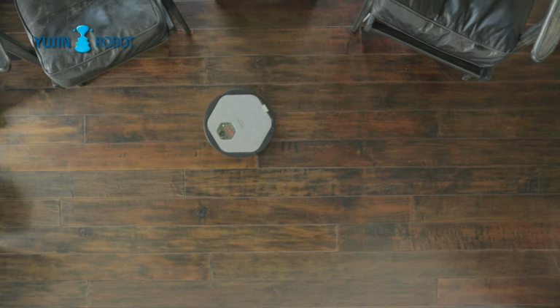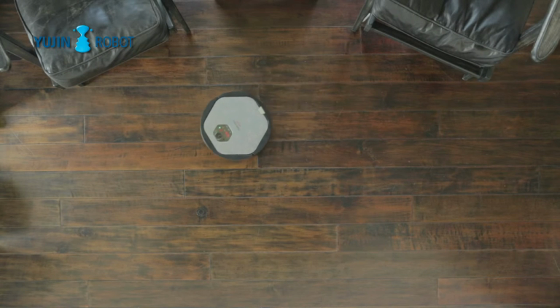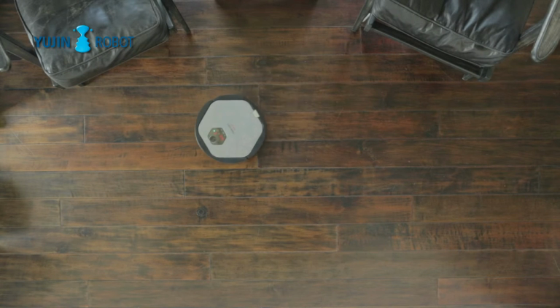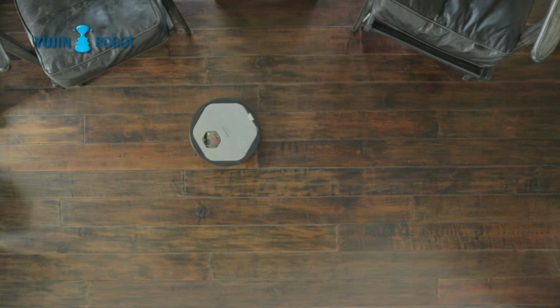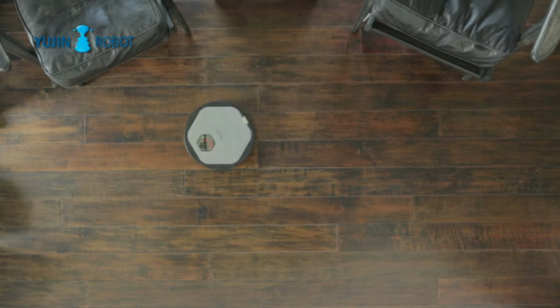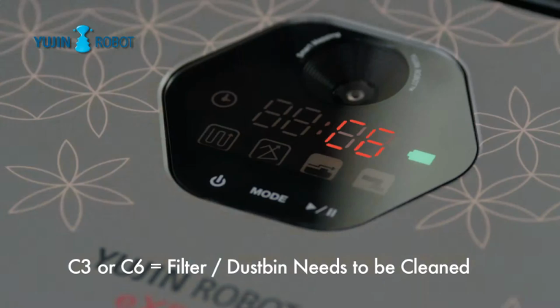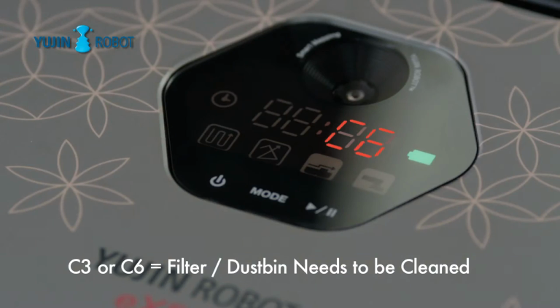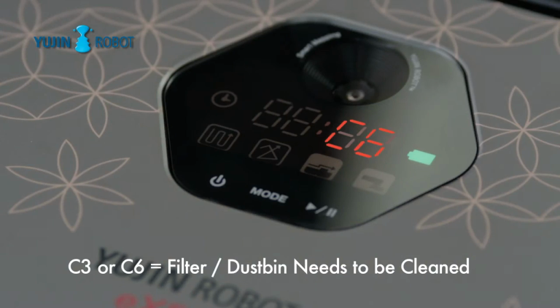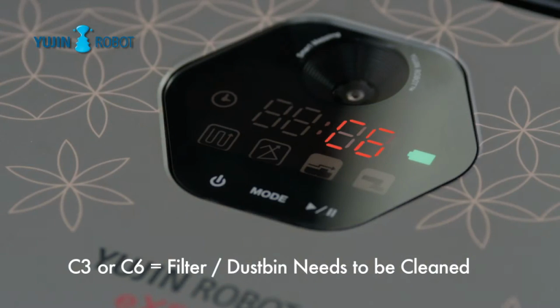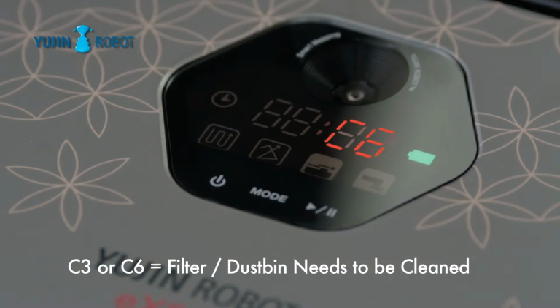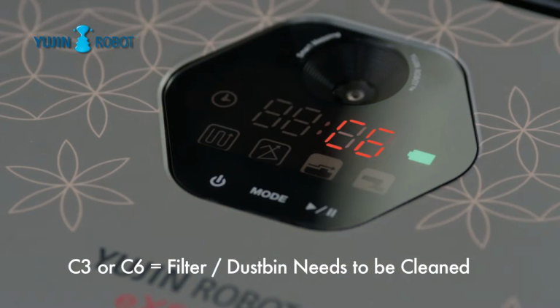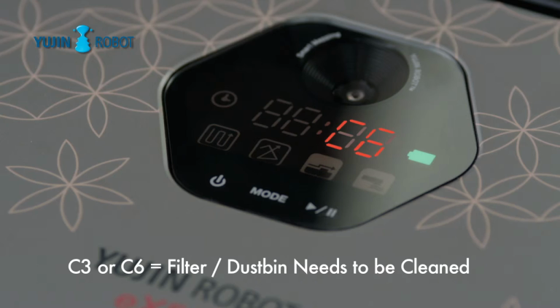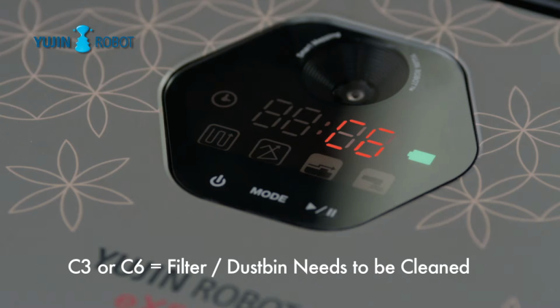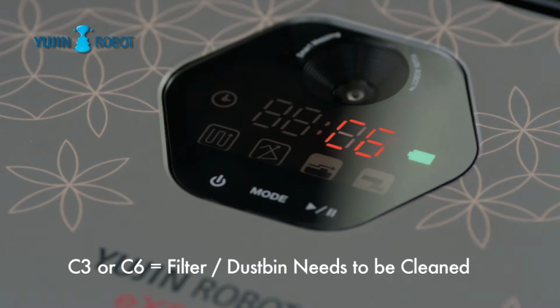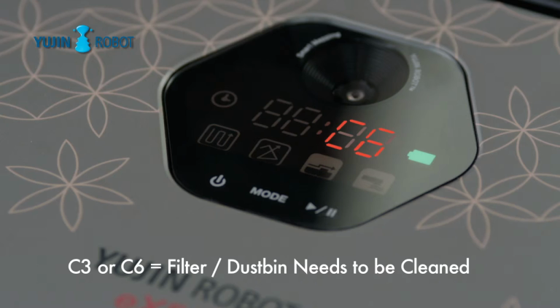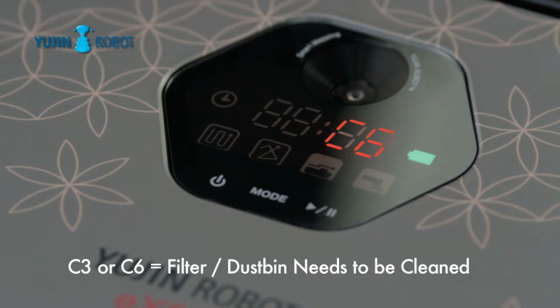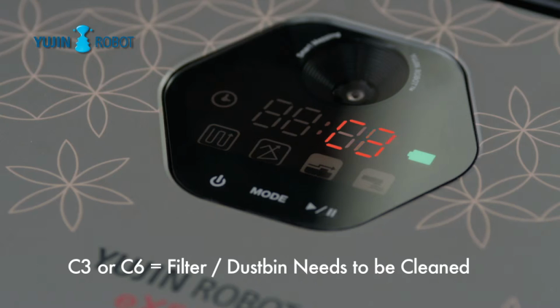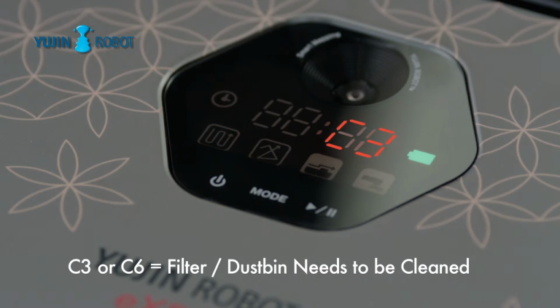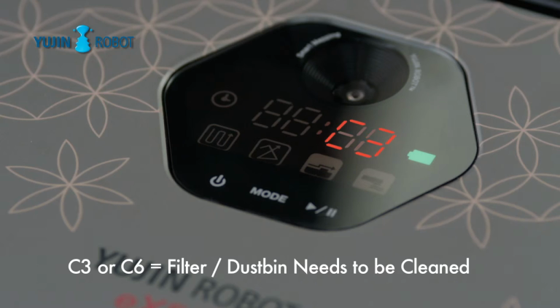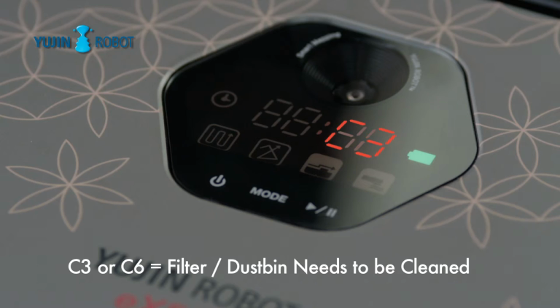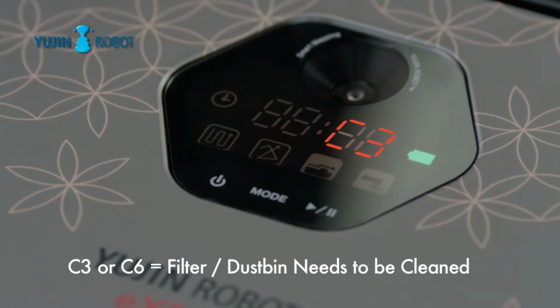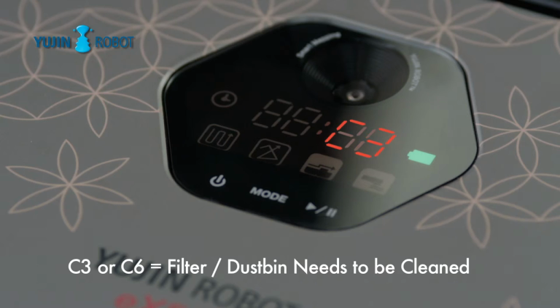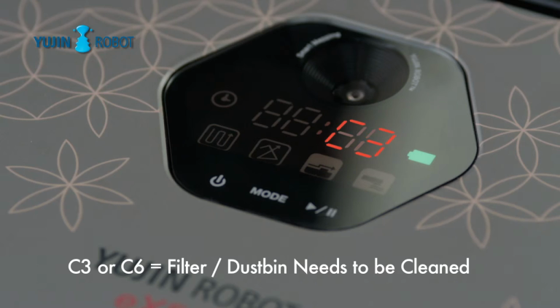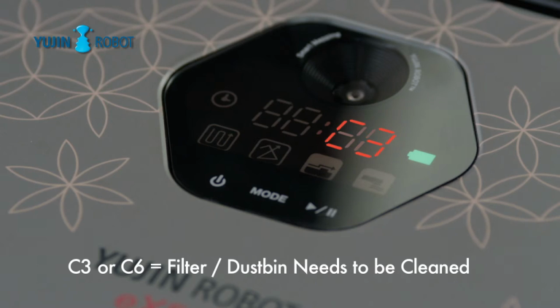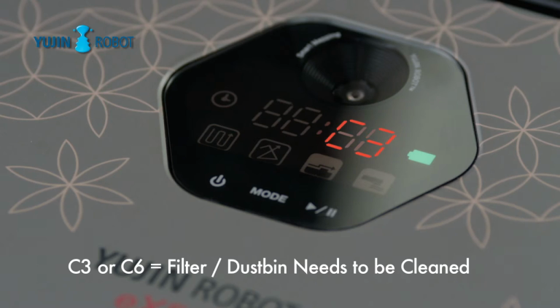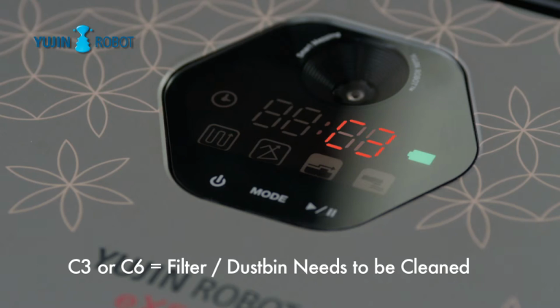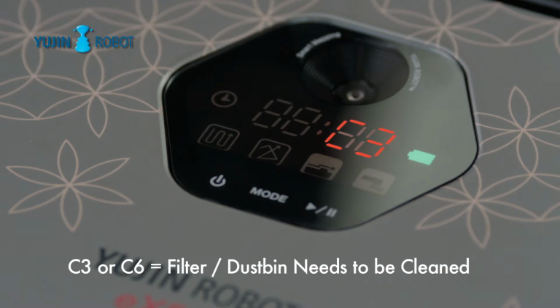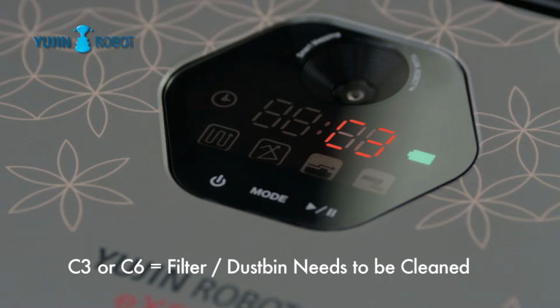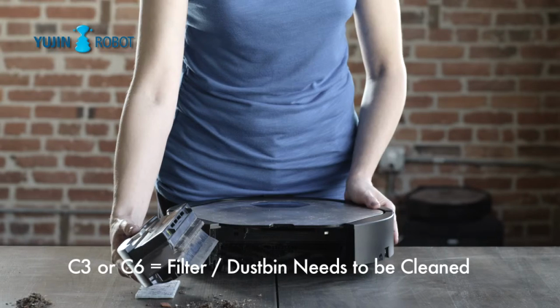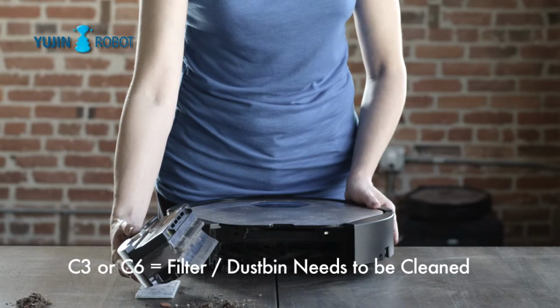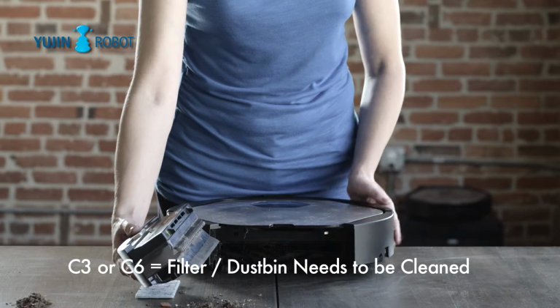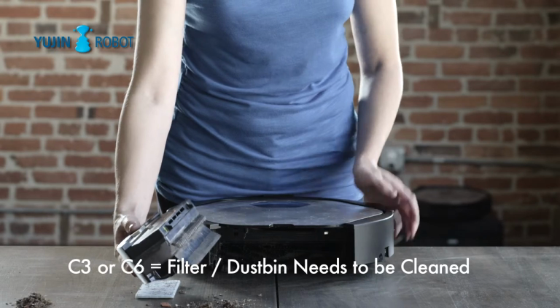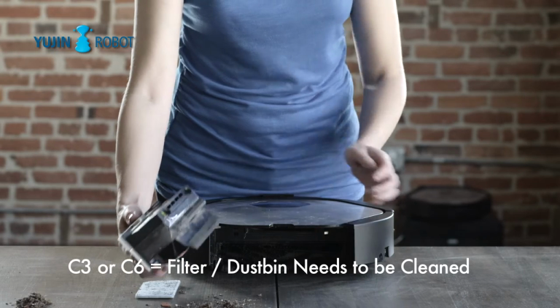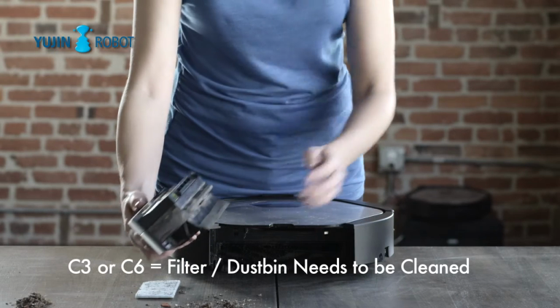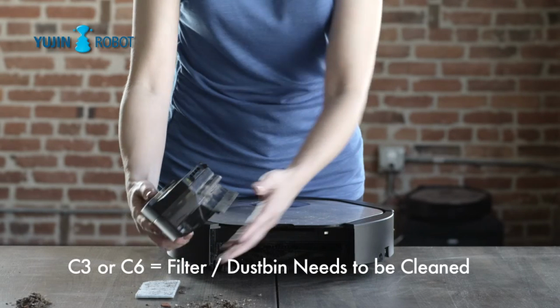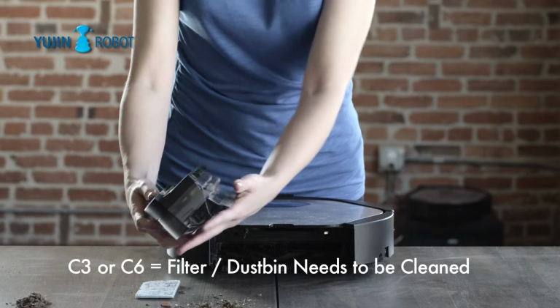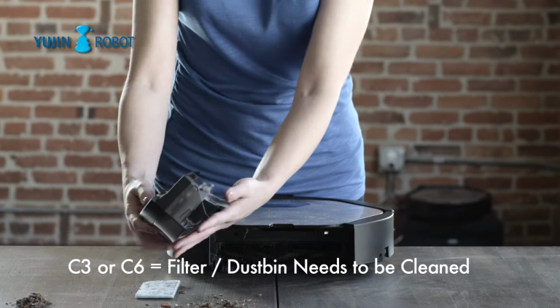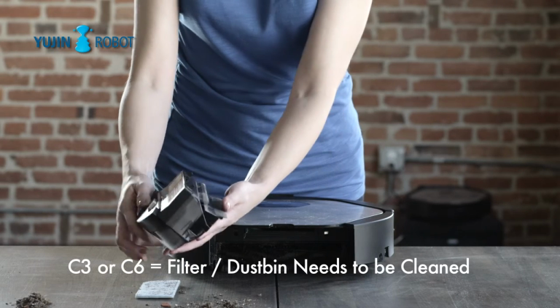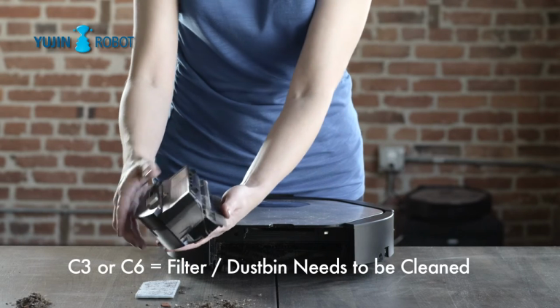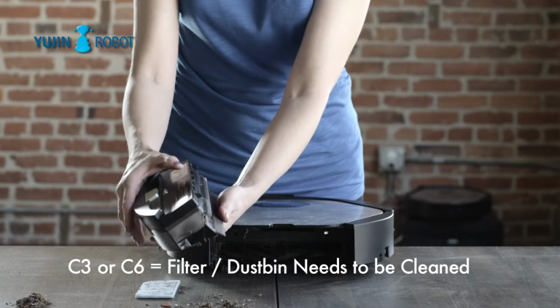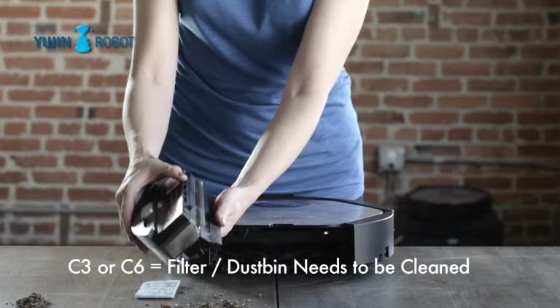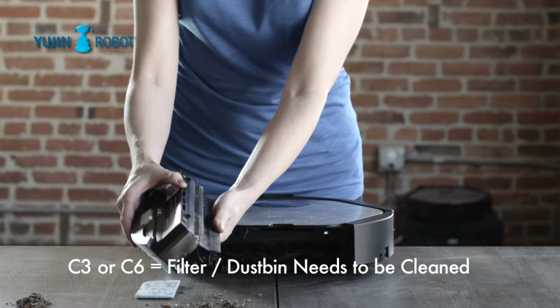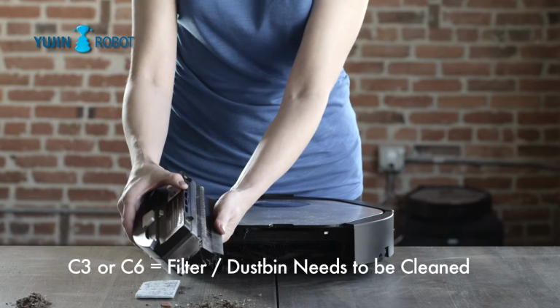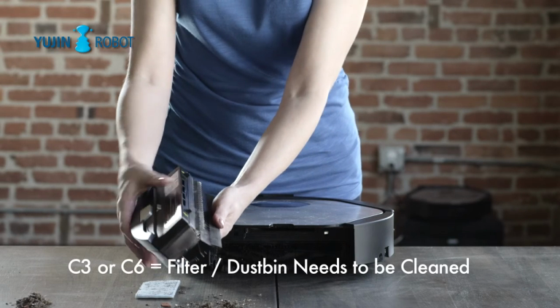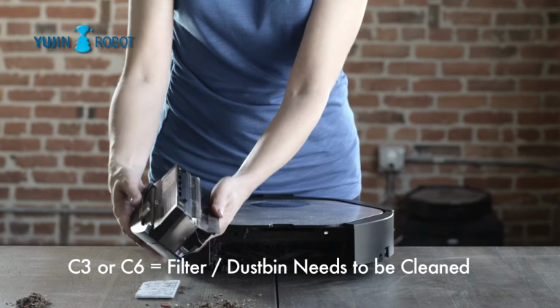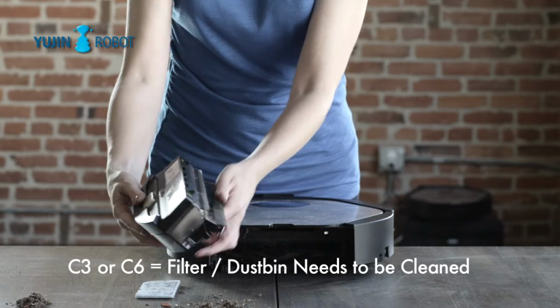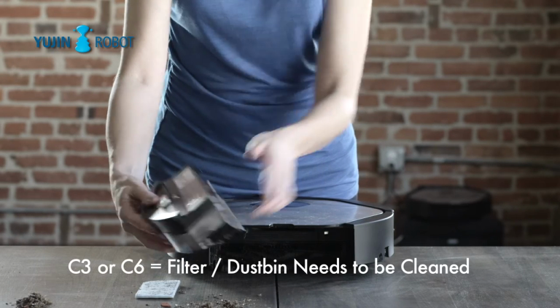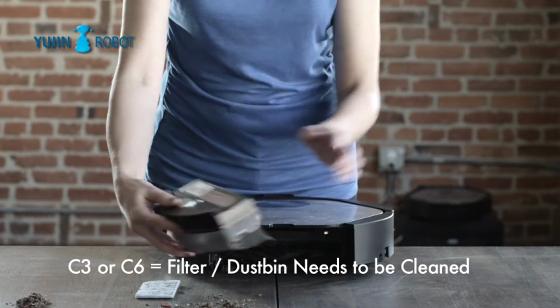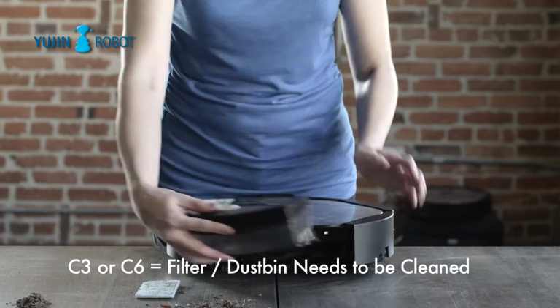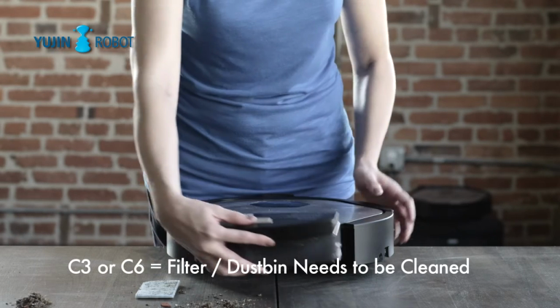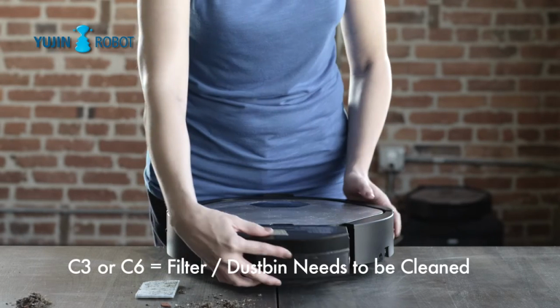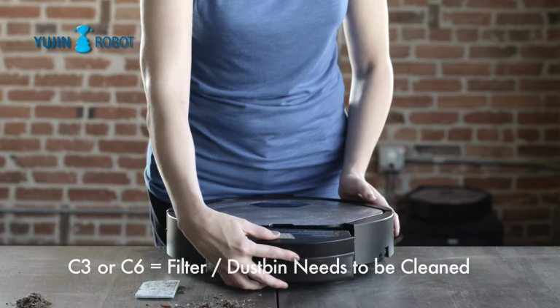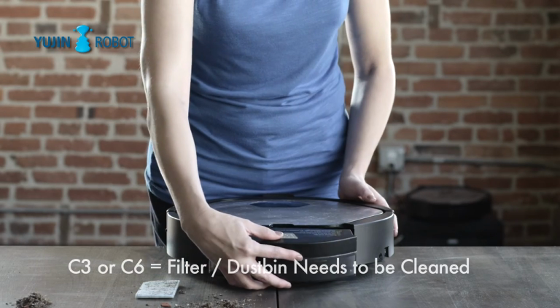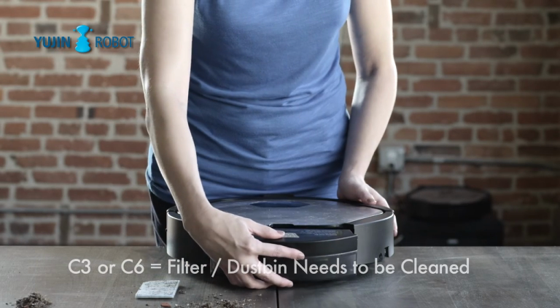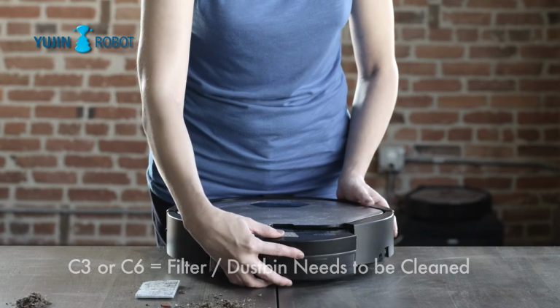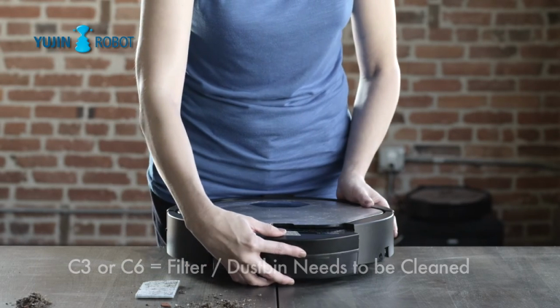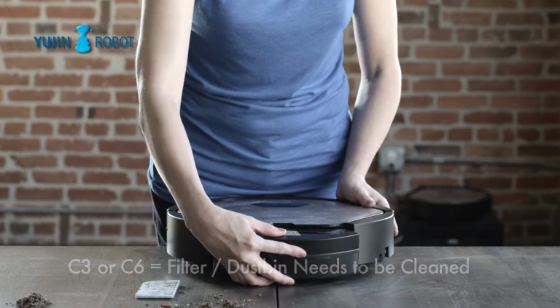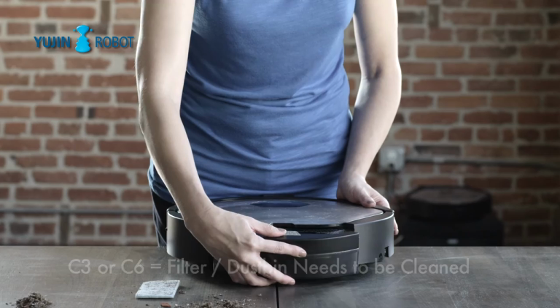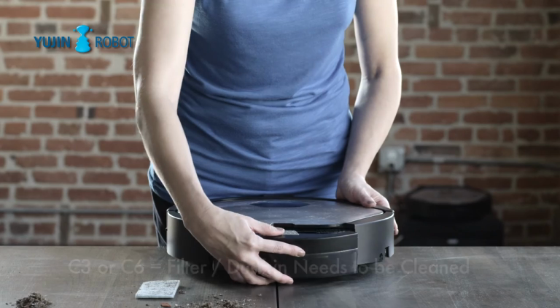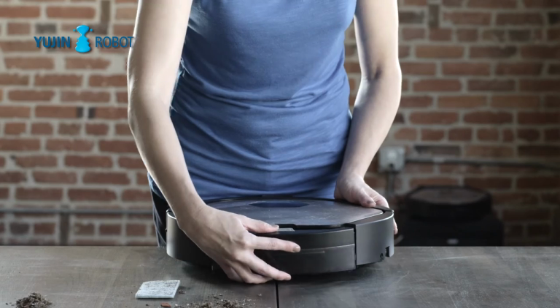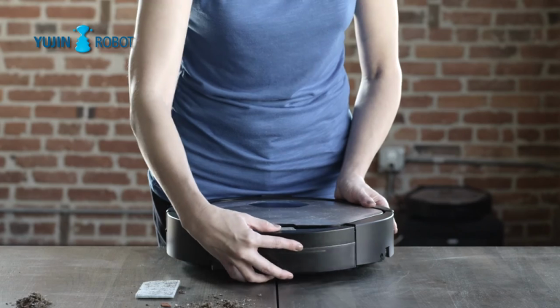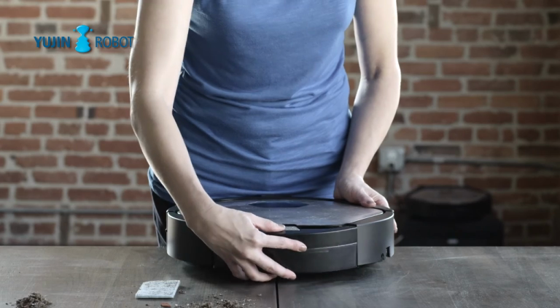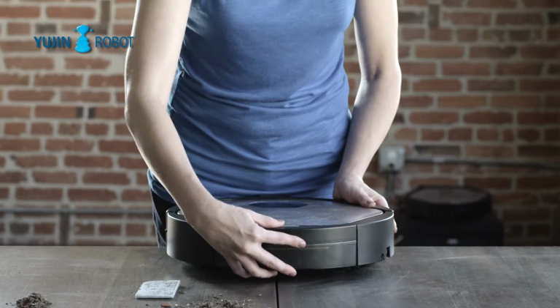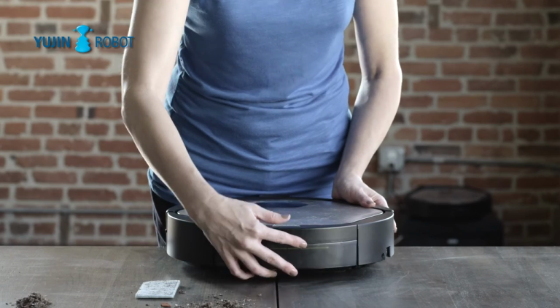A C6 or C3 error message may be indications that a filter should be replaced or that the dustbin is full.